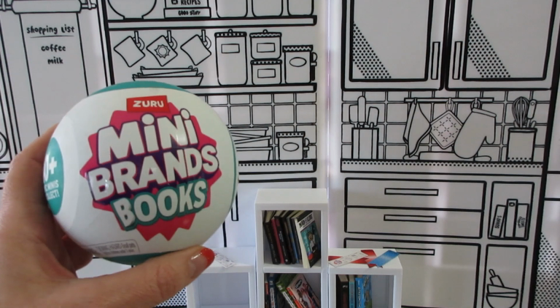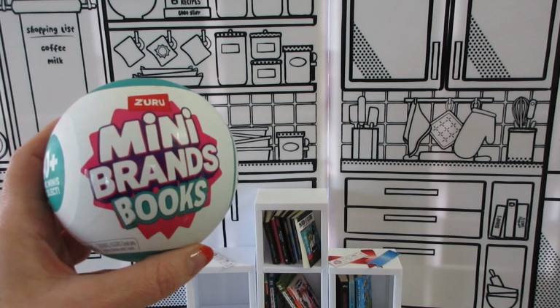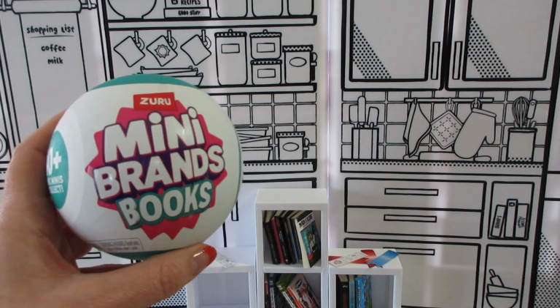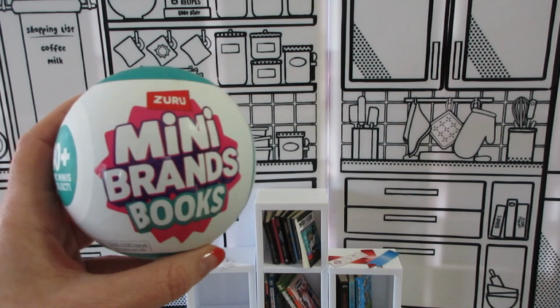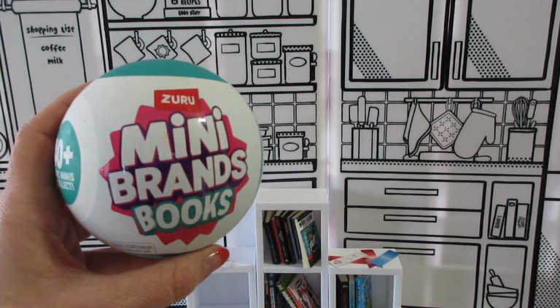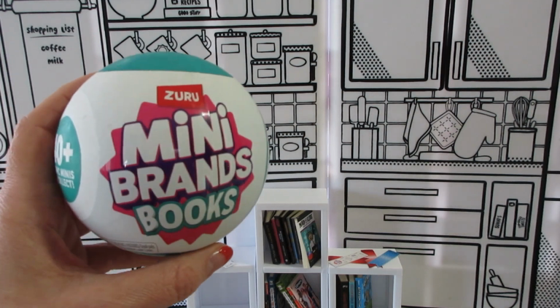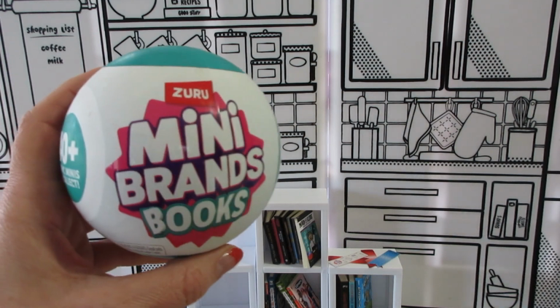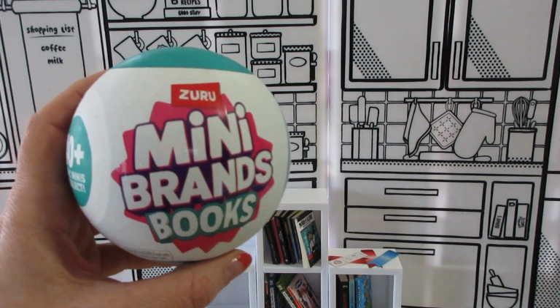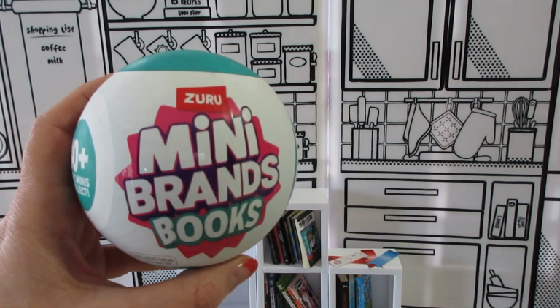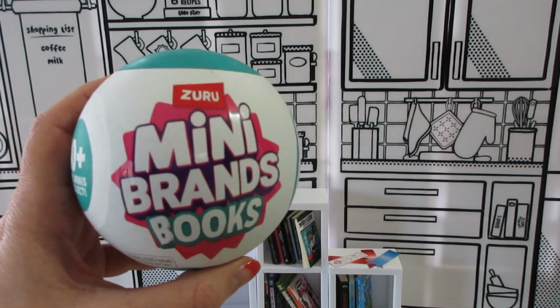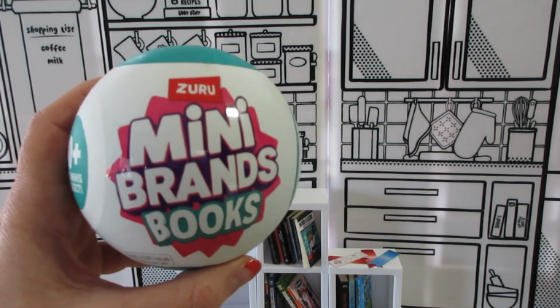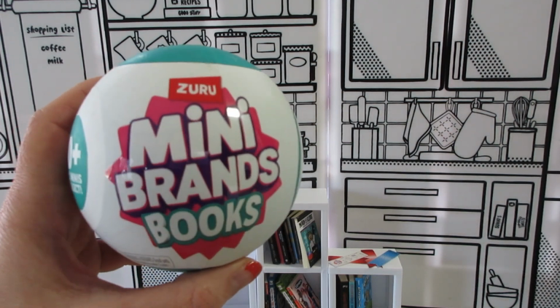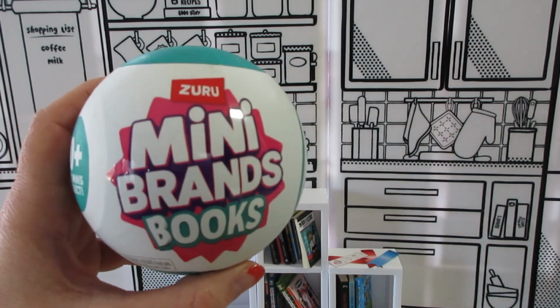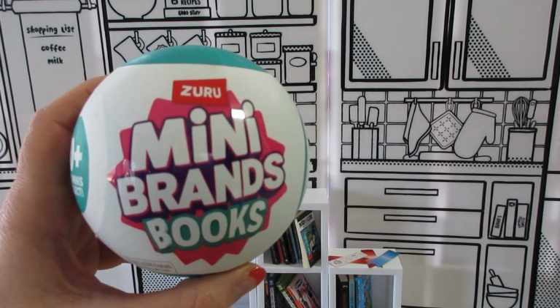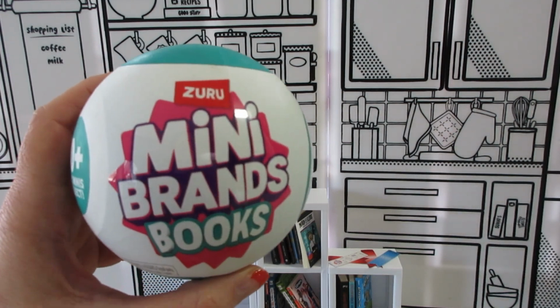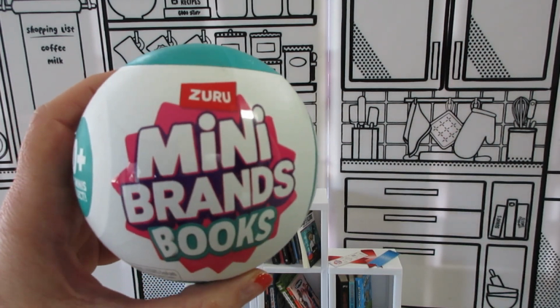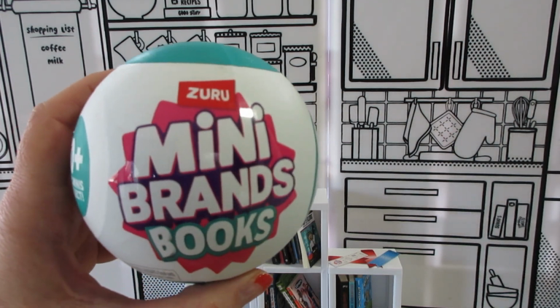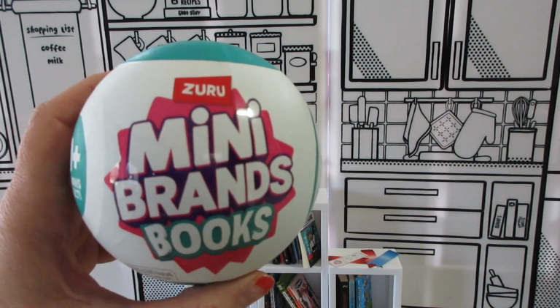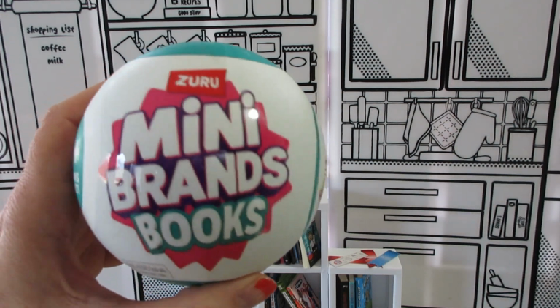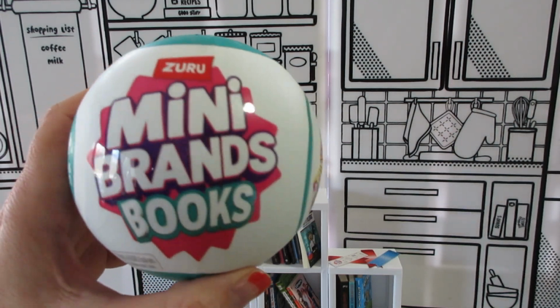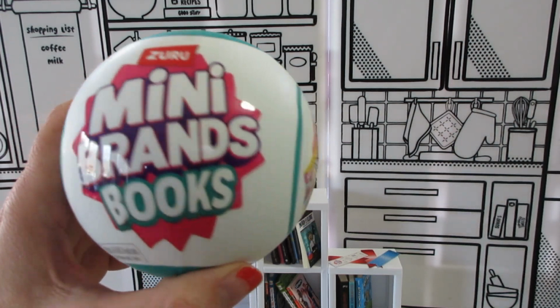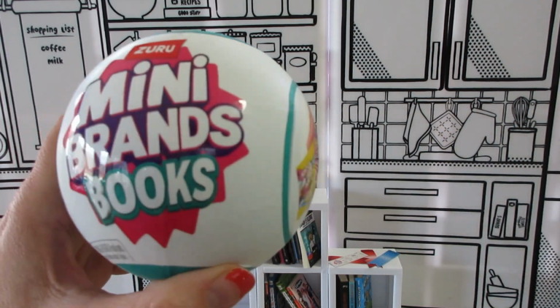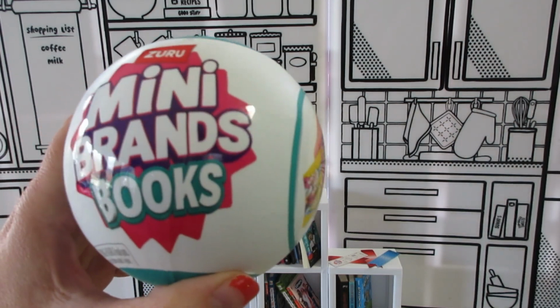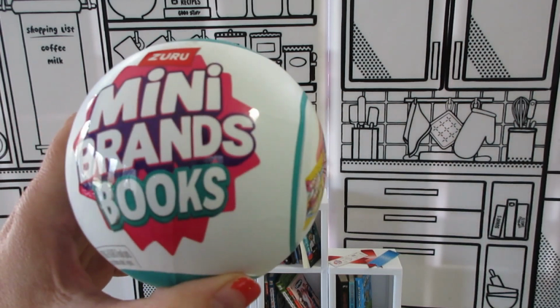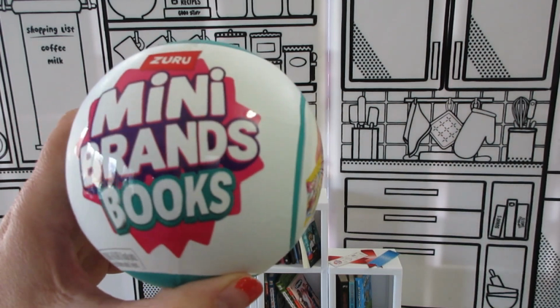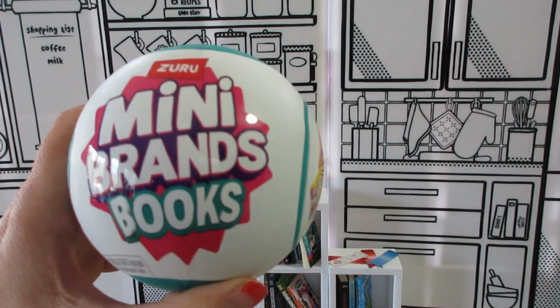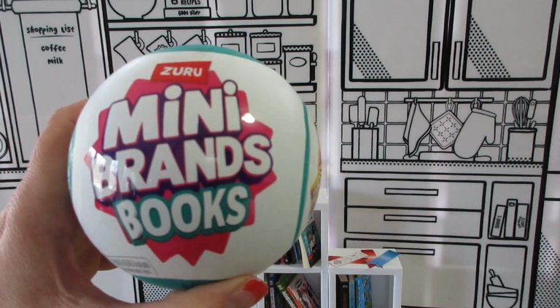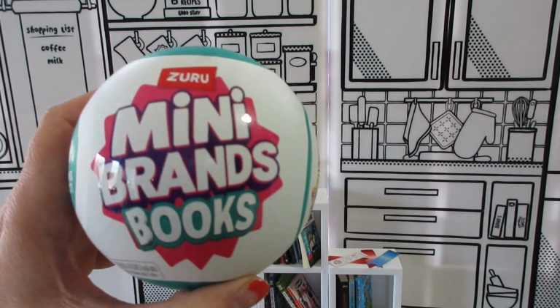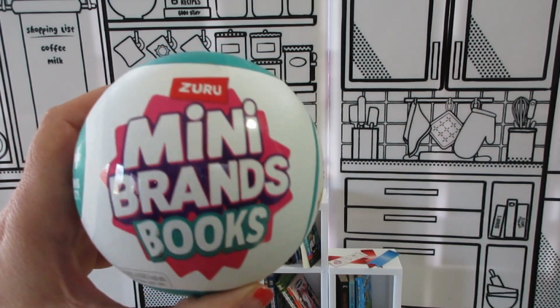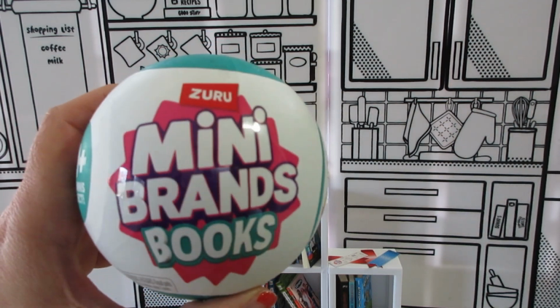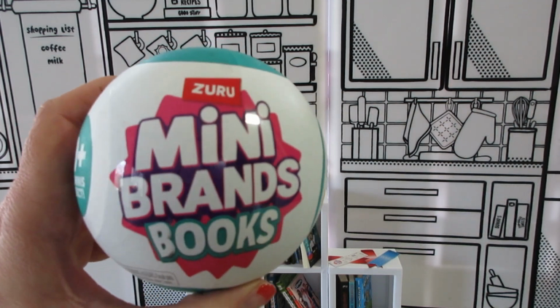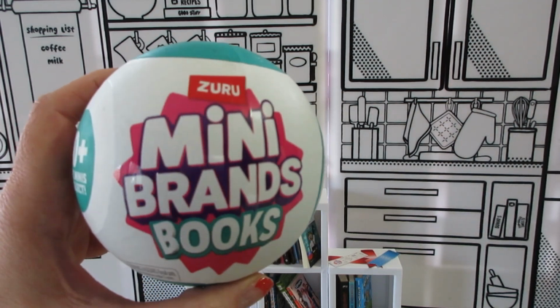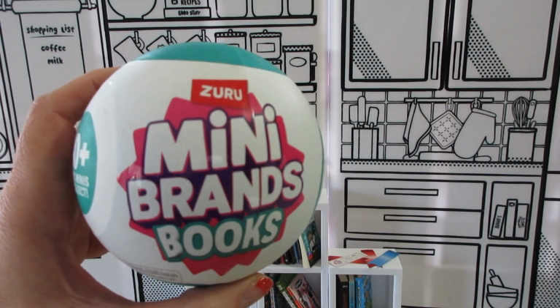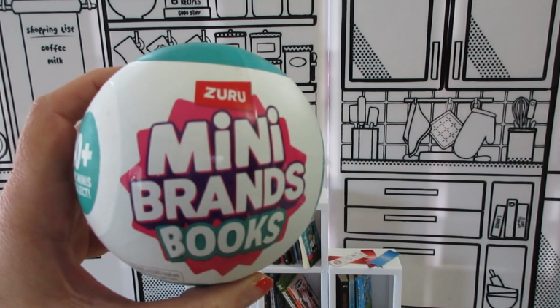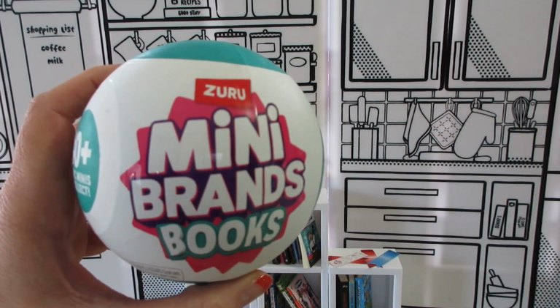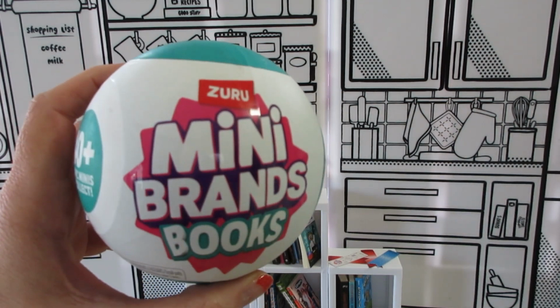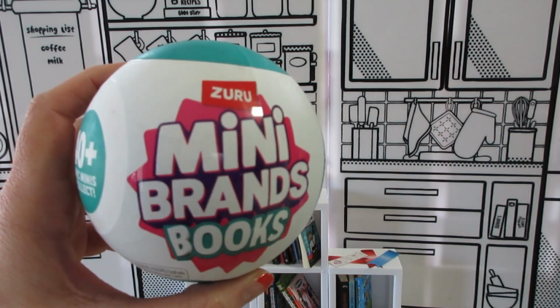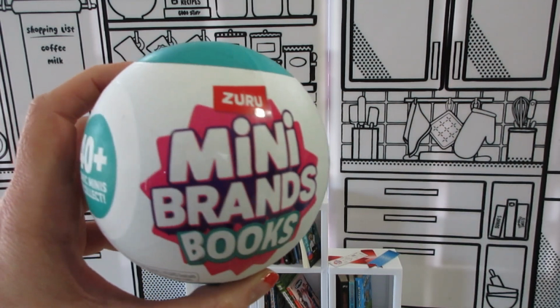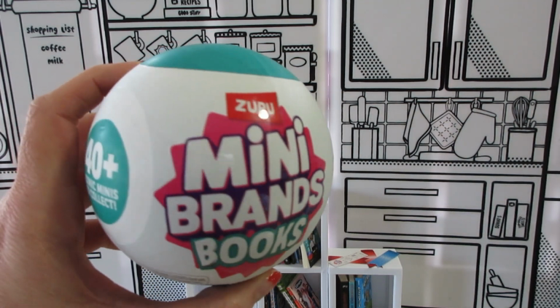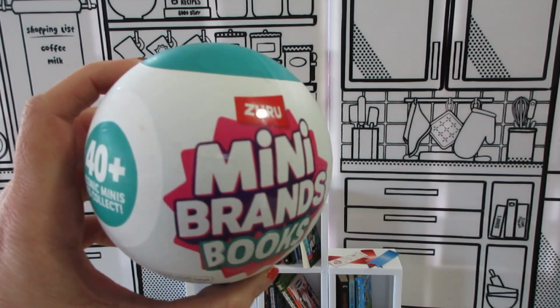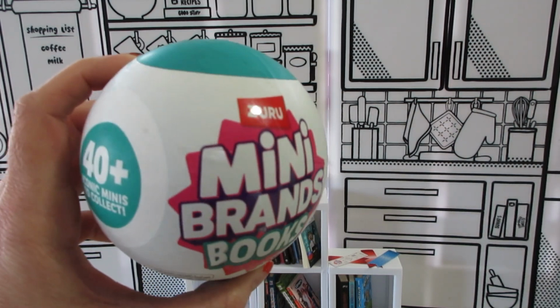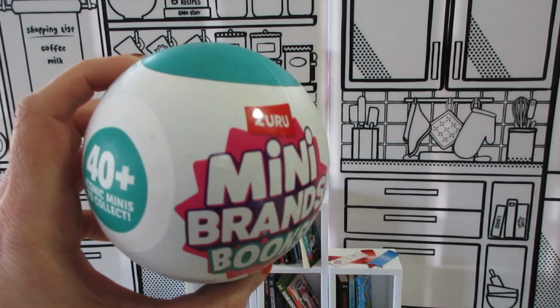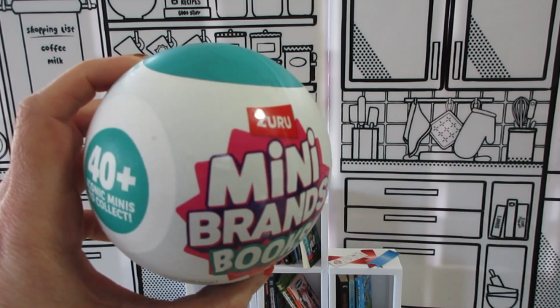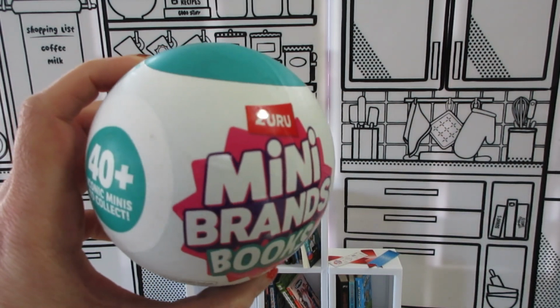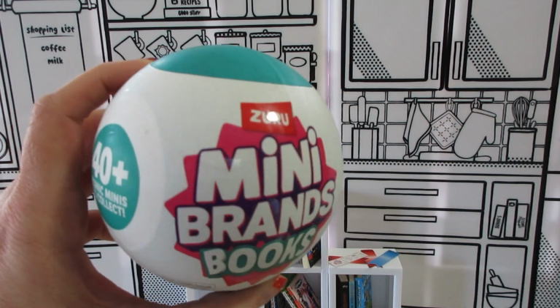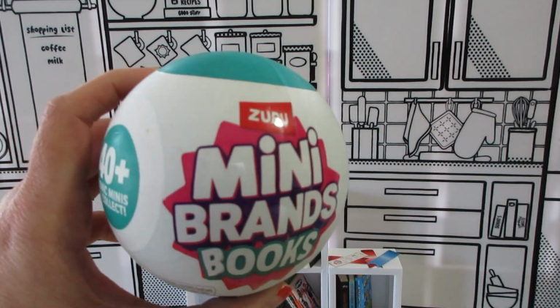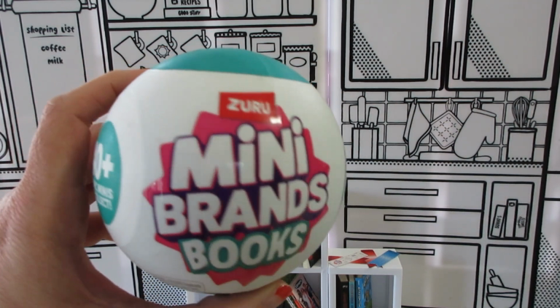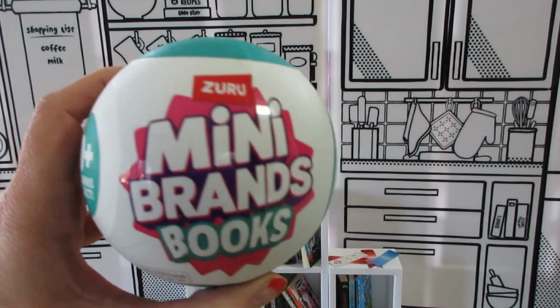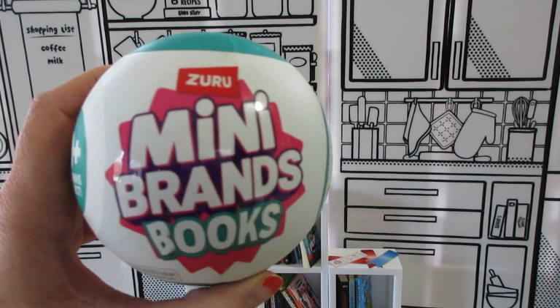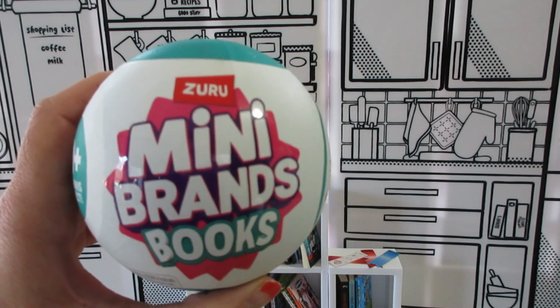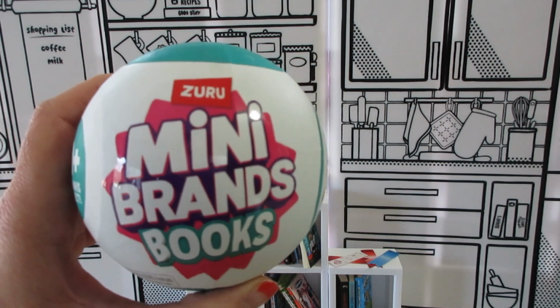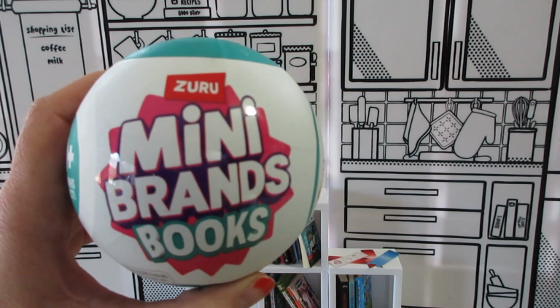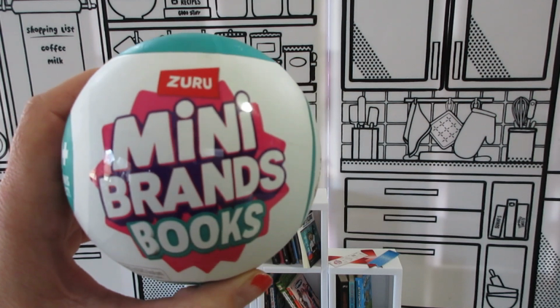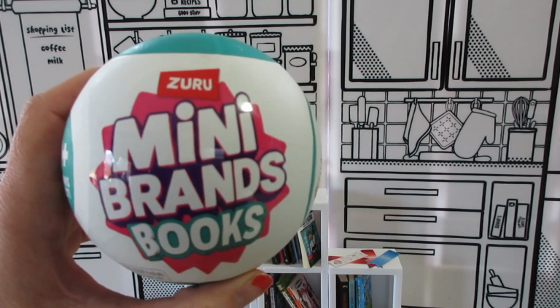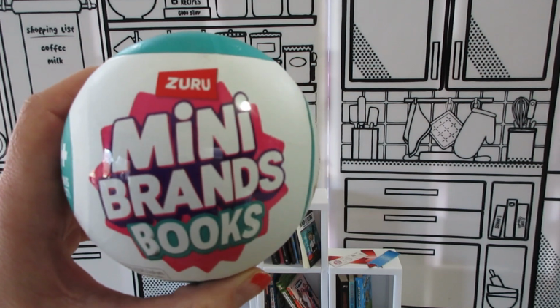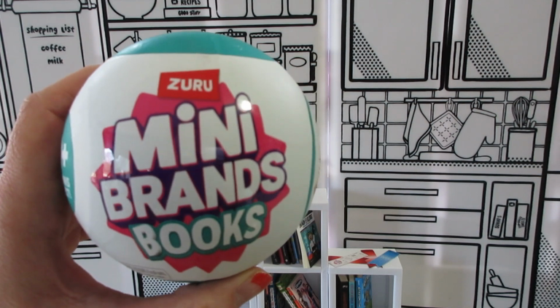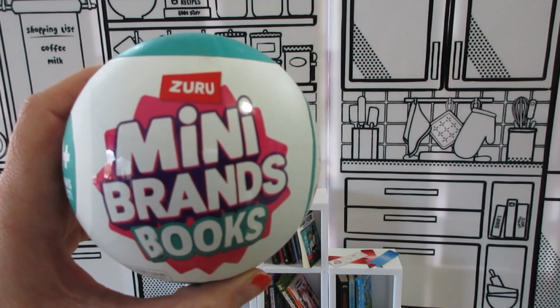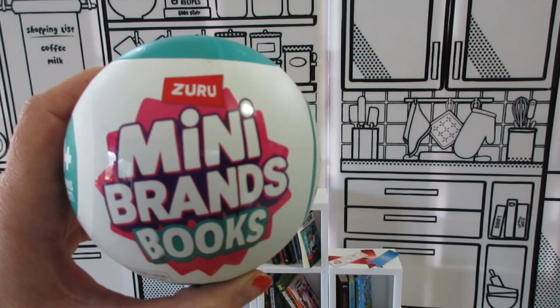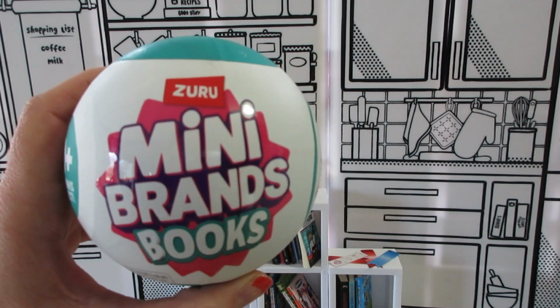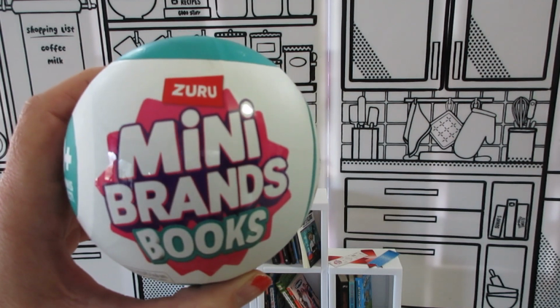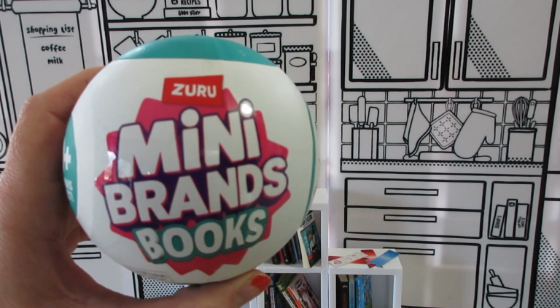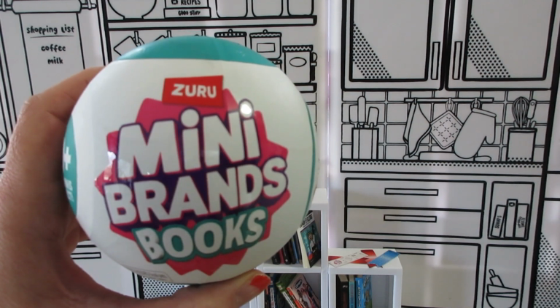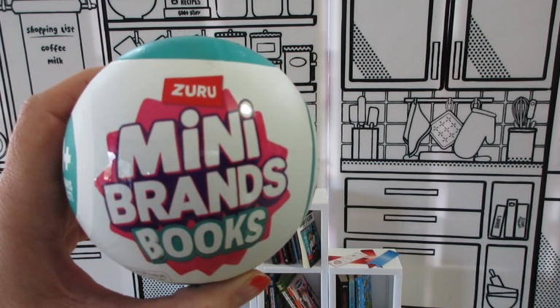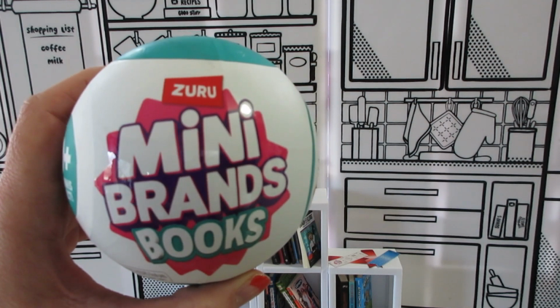Hi guys, welcome back to my channel. I'm opening some more of the mini brand books hoping to get some more of the Goosebumps. Let's see what I find inside.